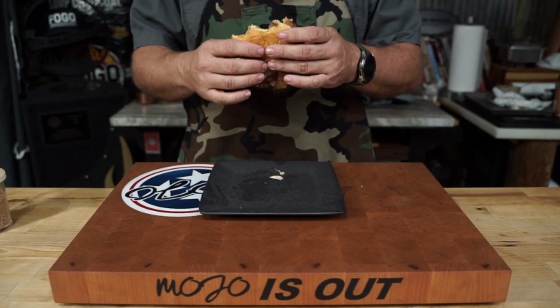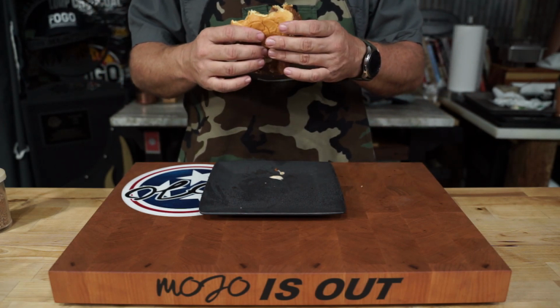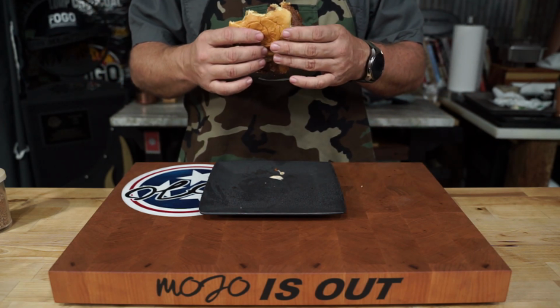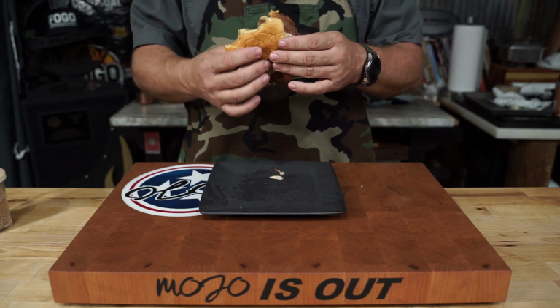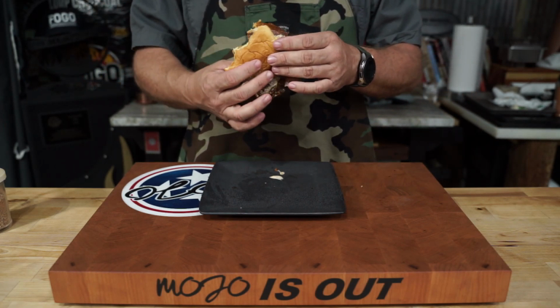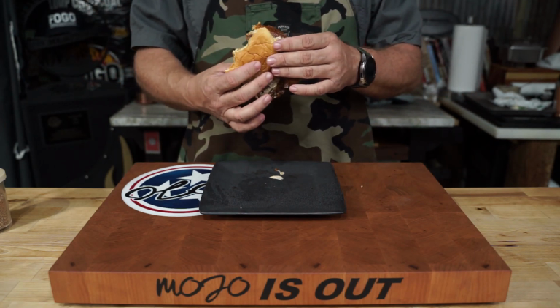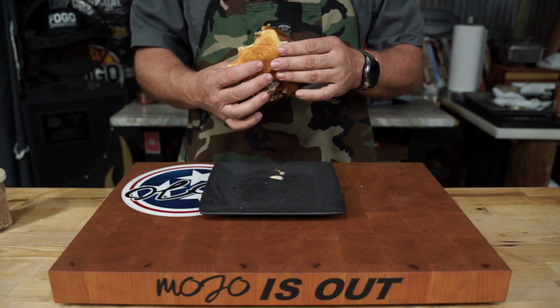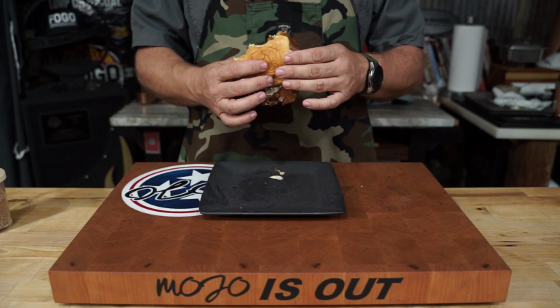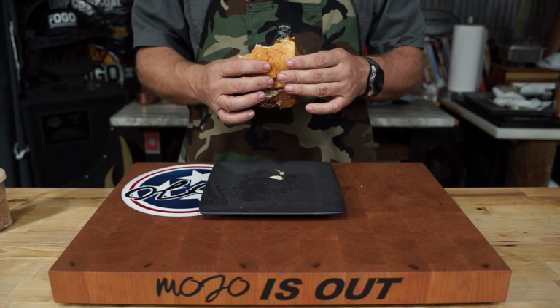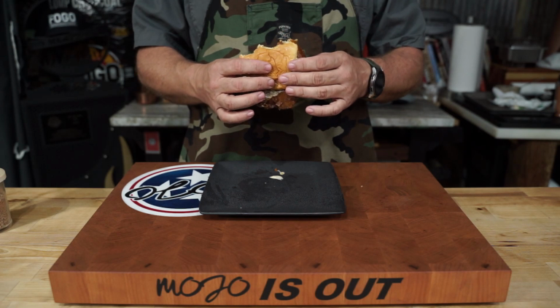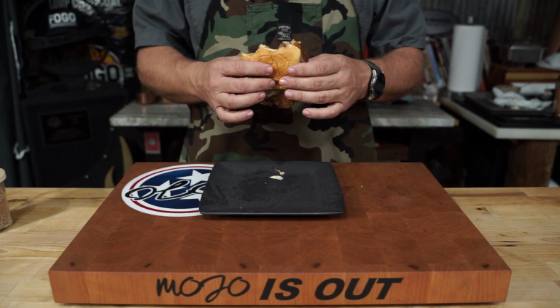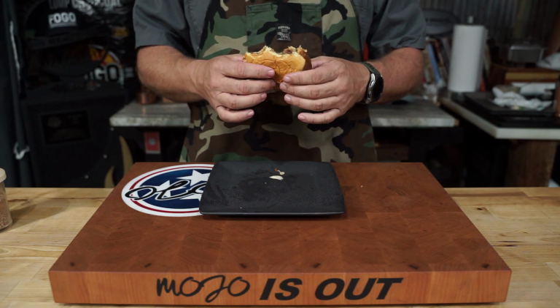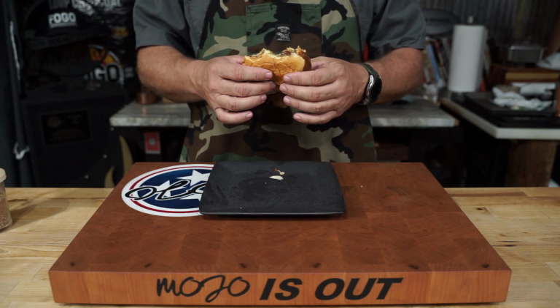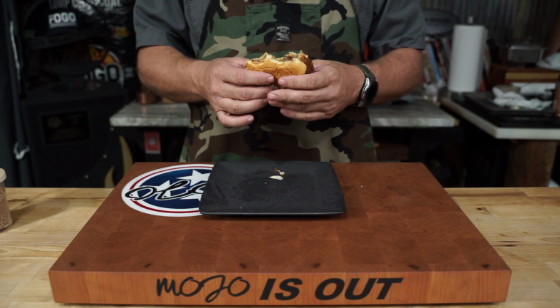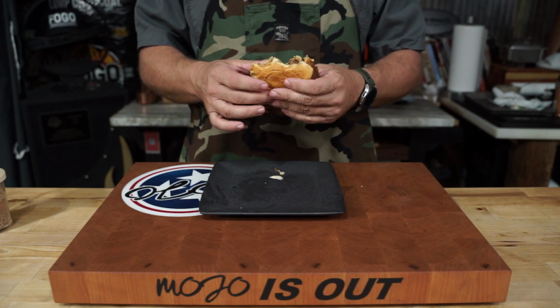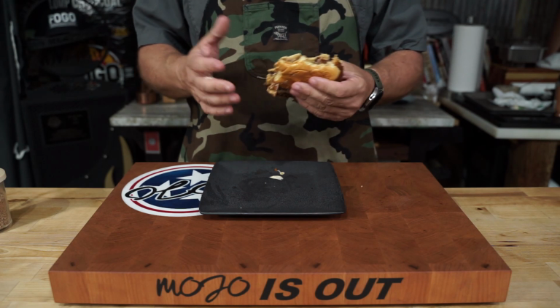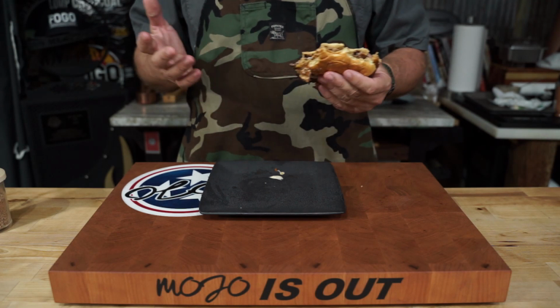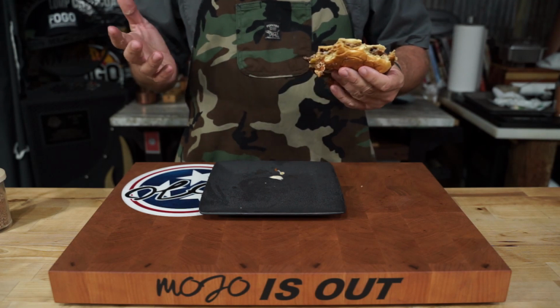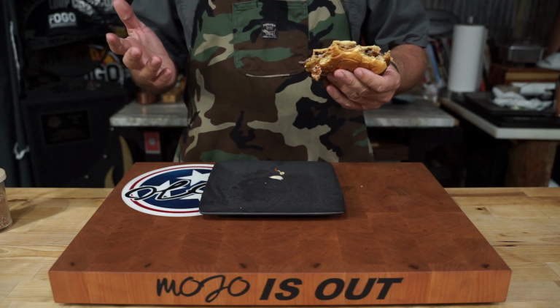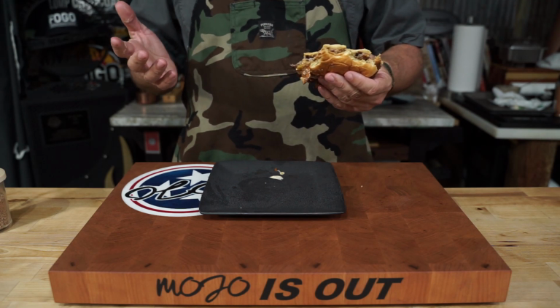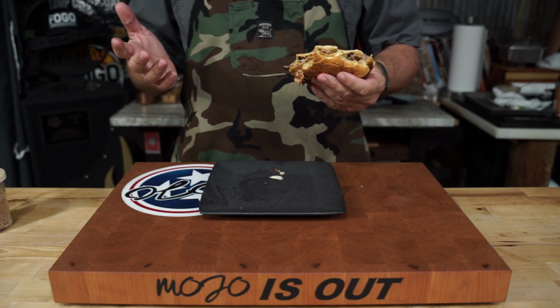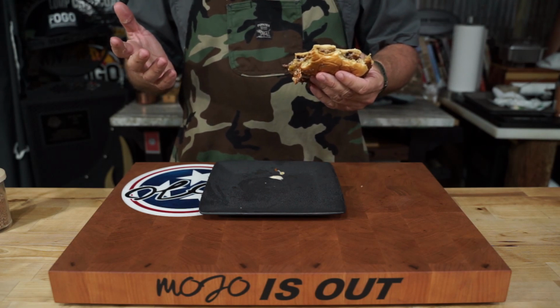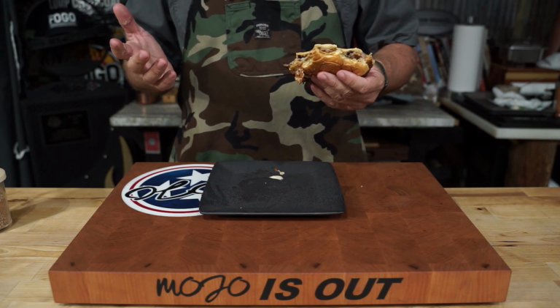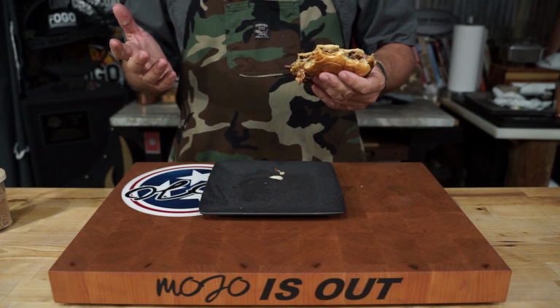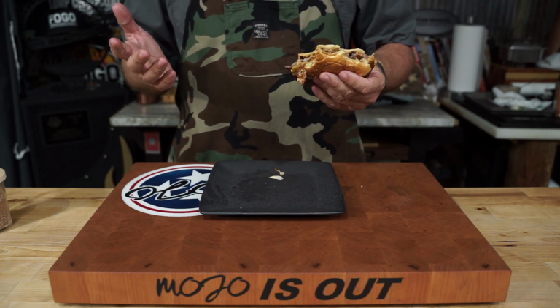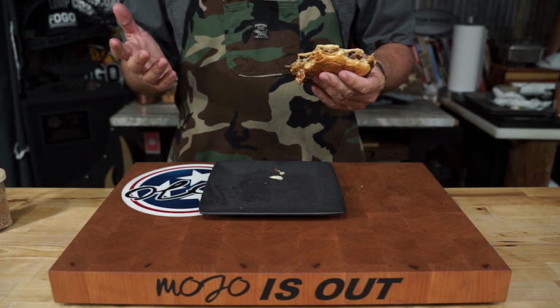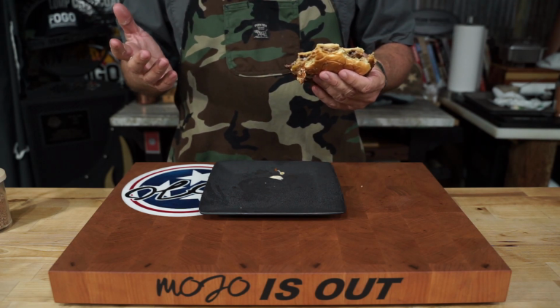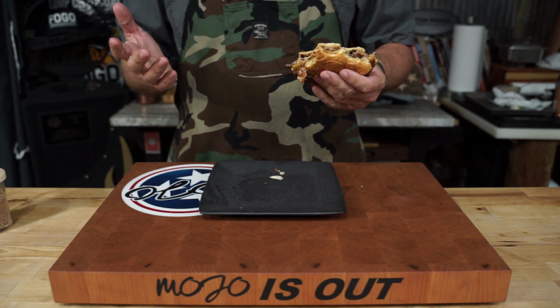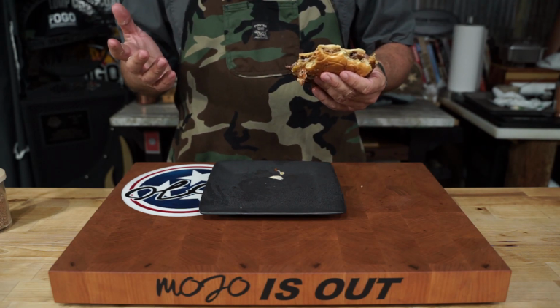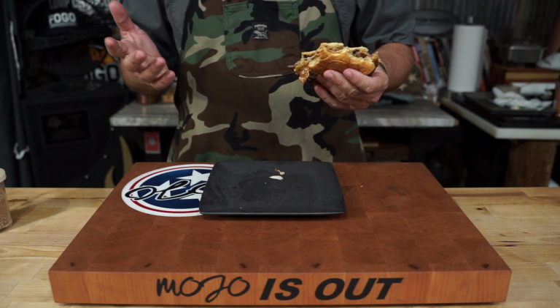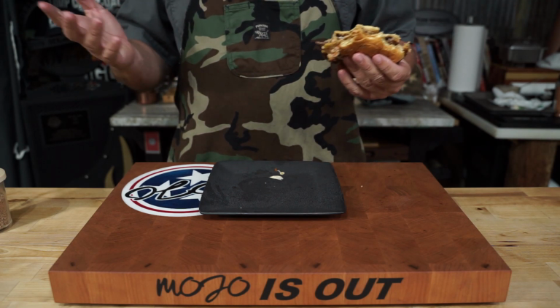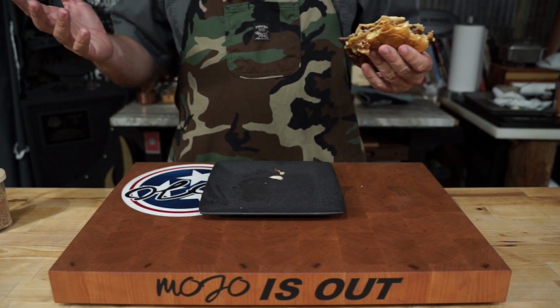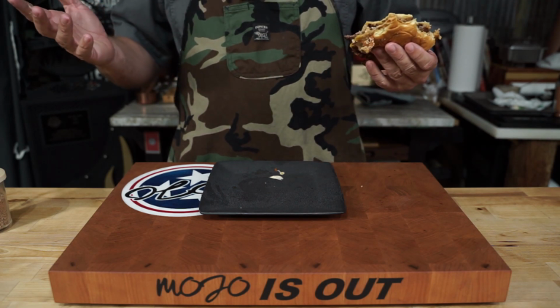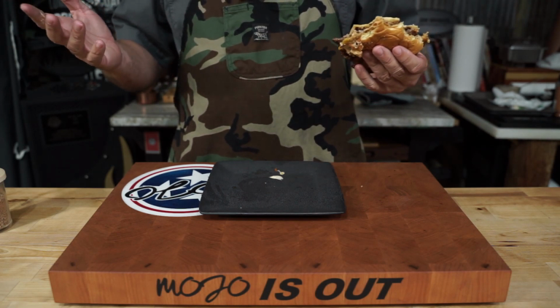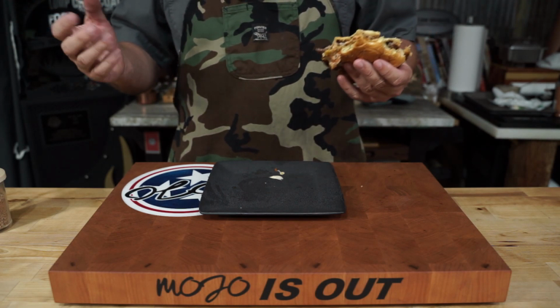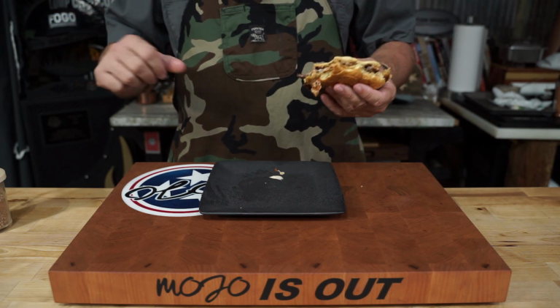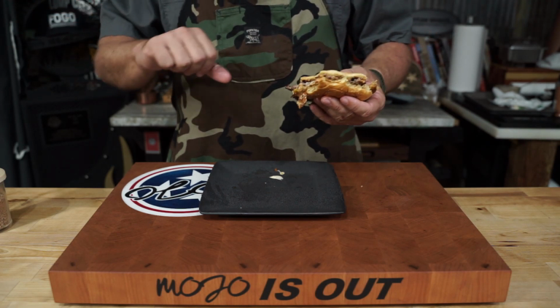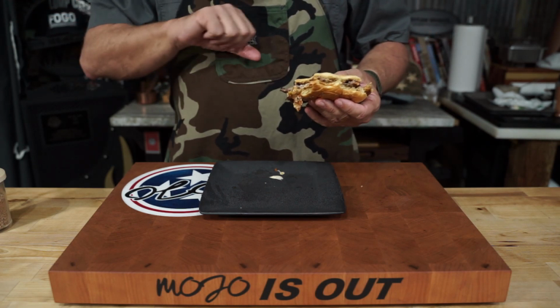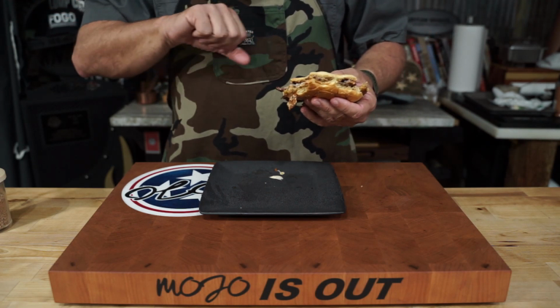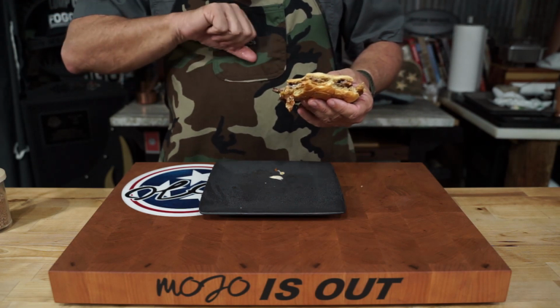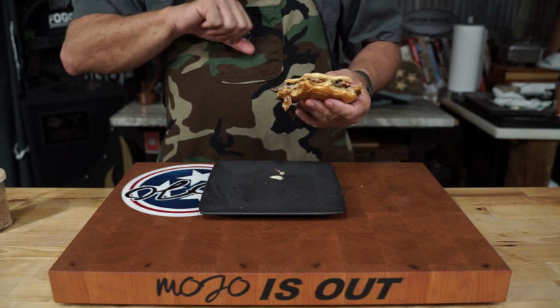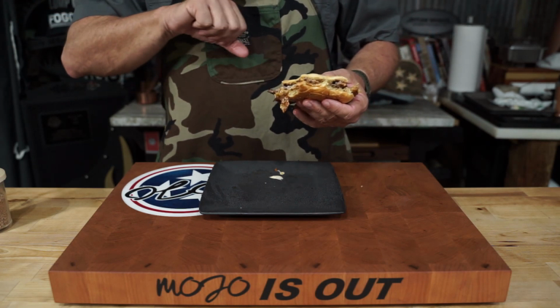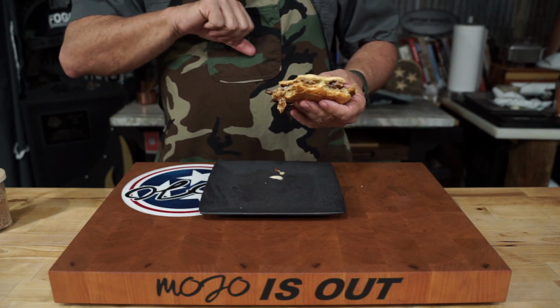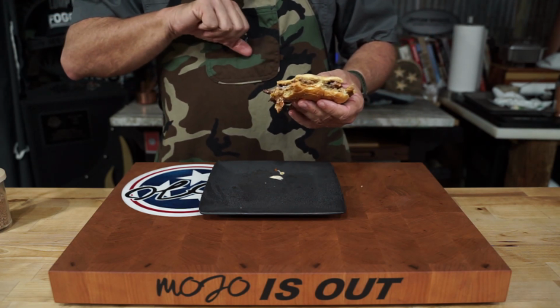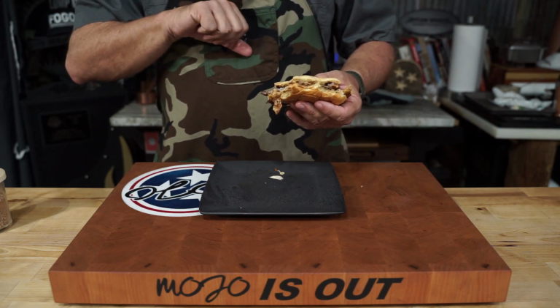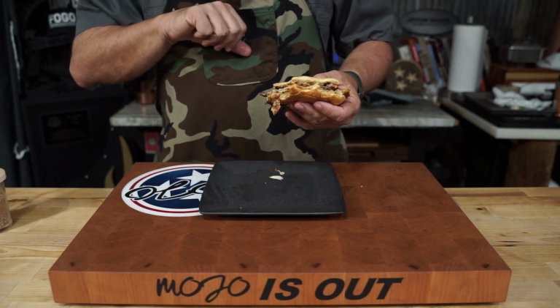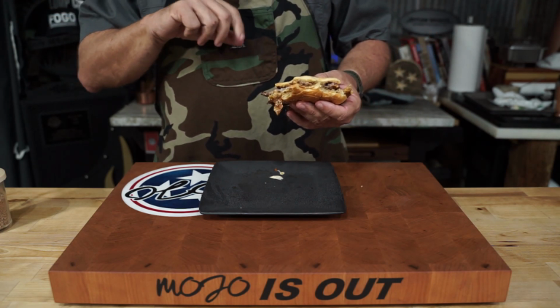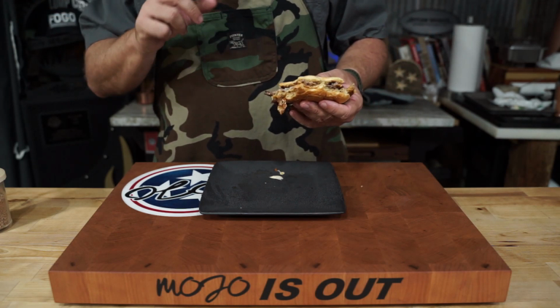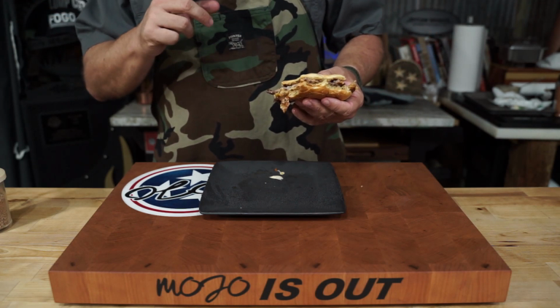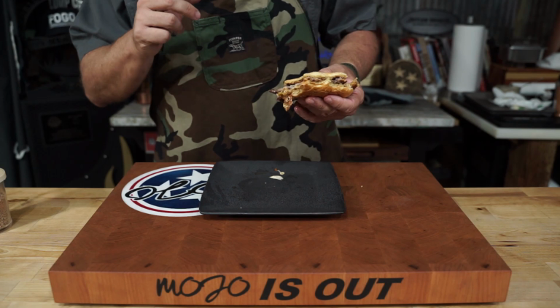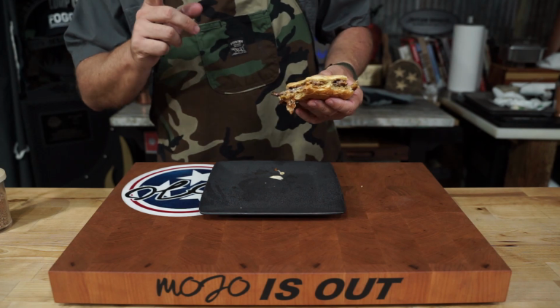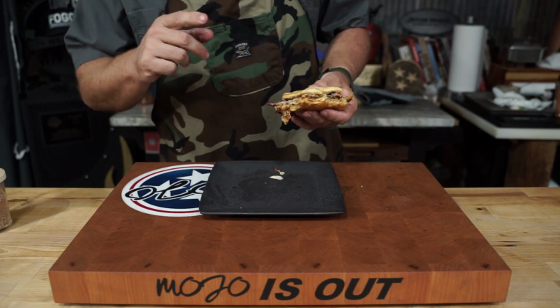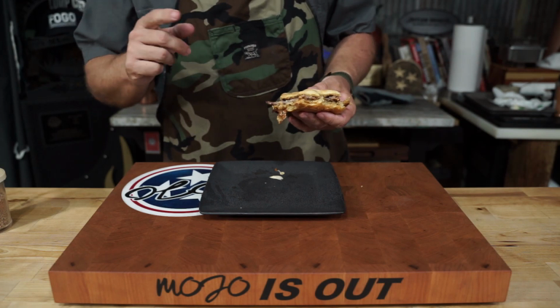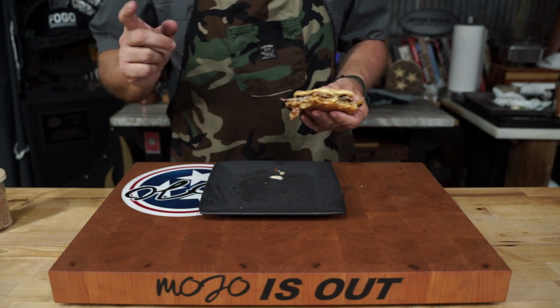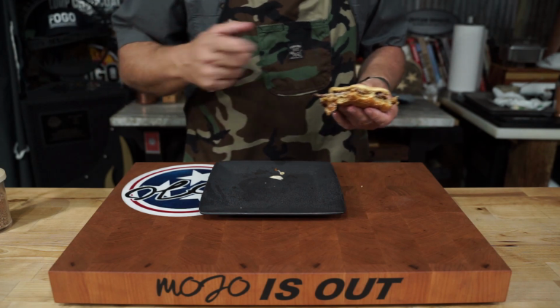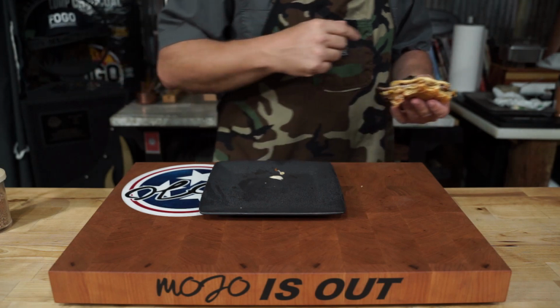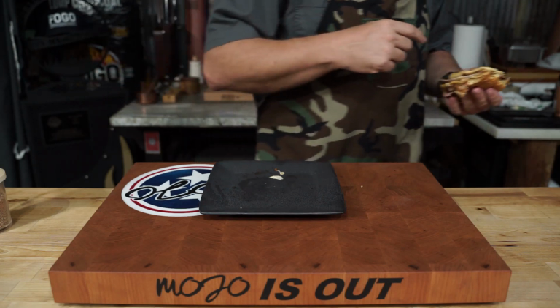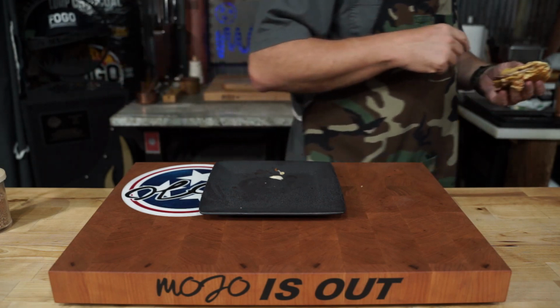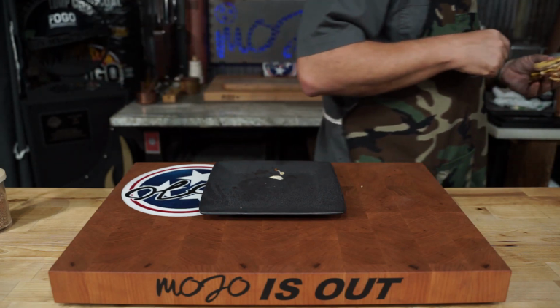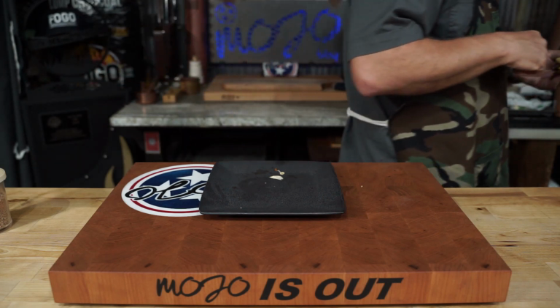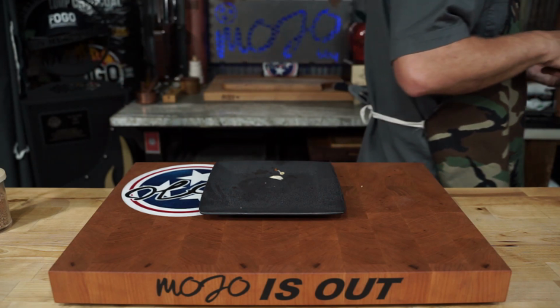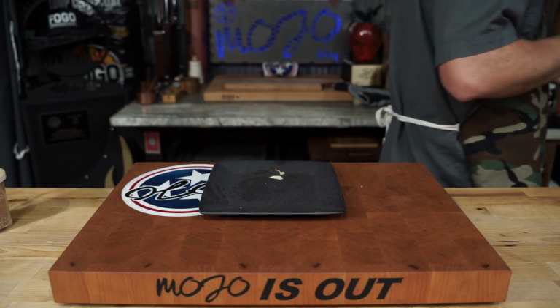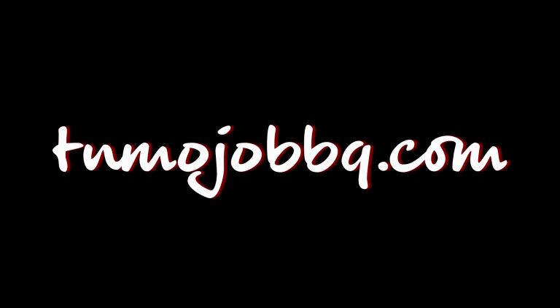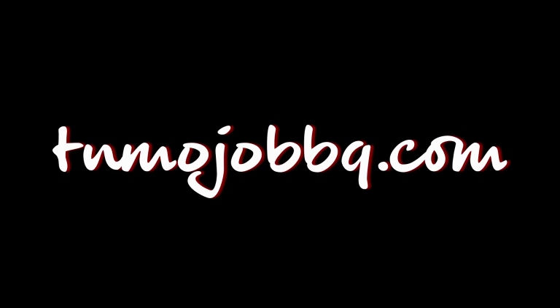So give it a try. Check out that shotgun shell video over at Mojo Barbecue. I just want to tell you, I appreciate you, and Mojo is out.